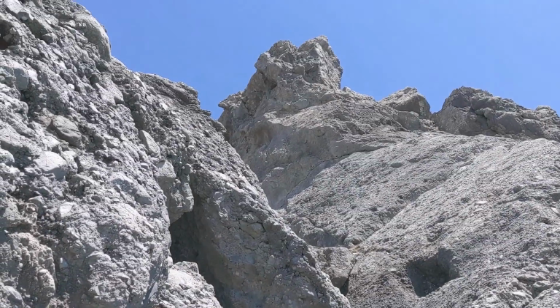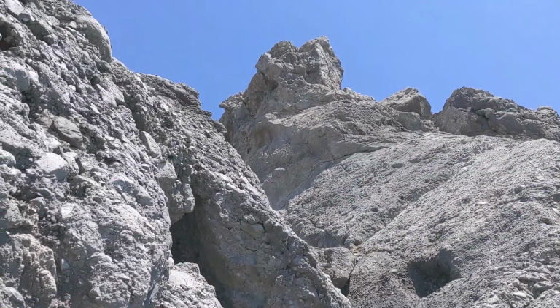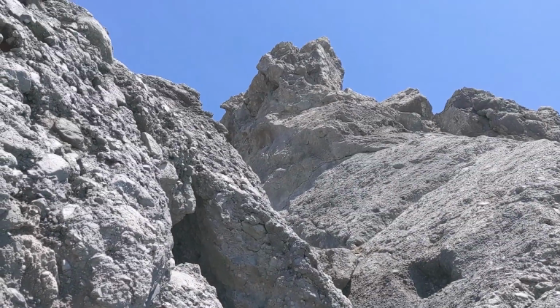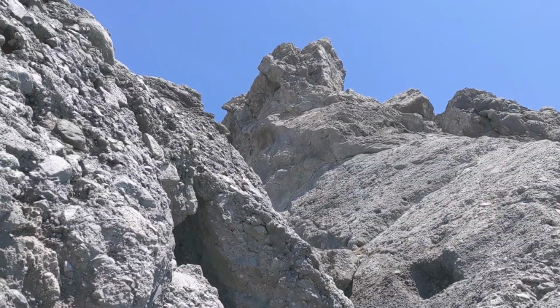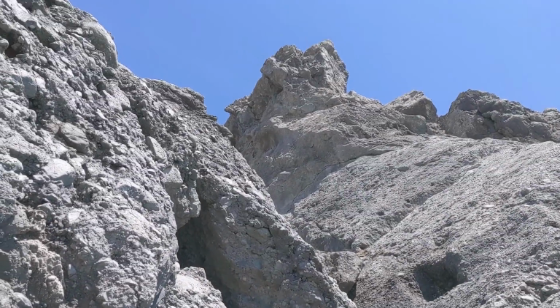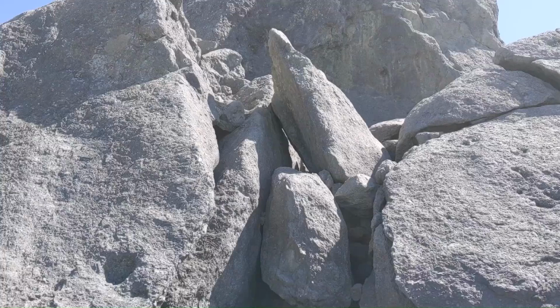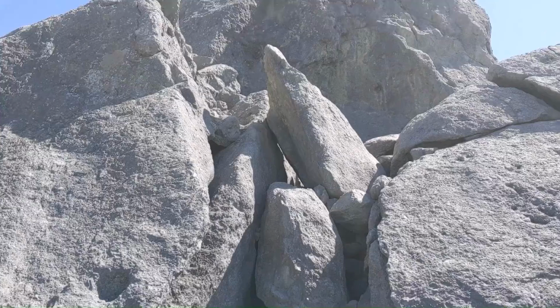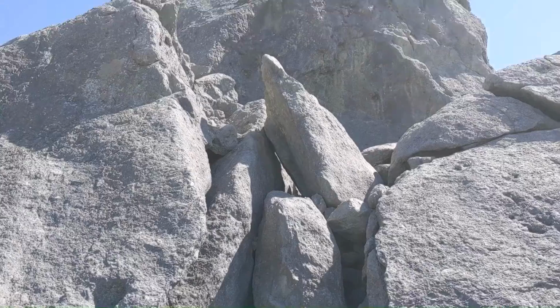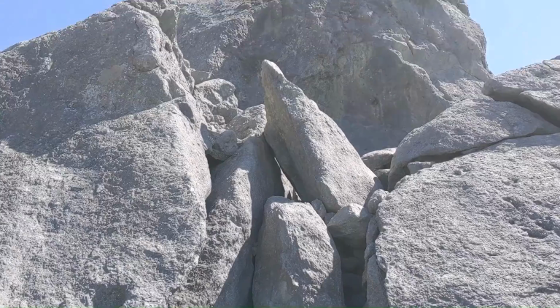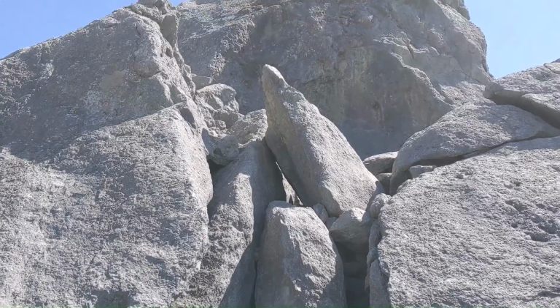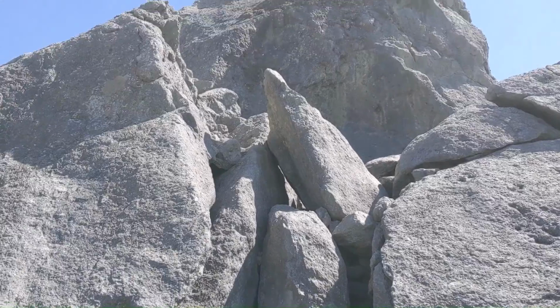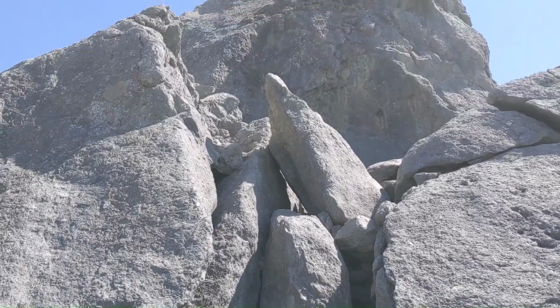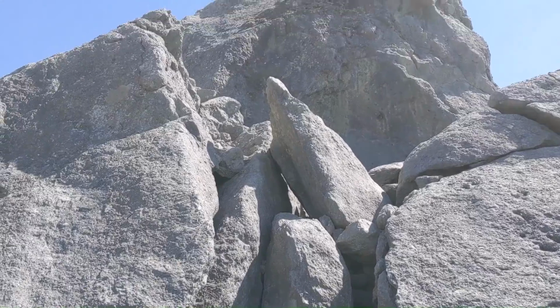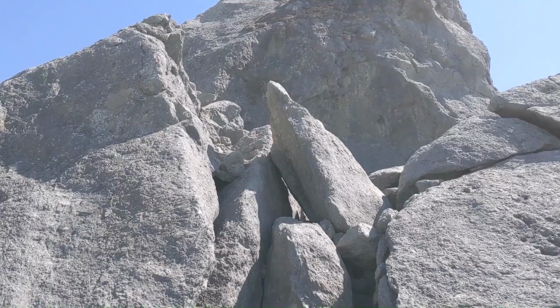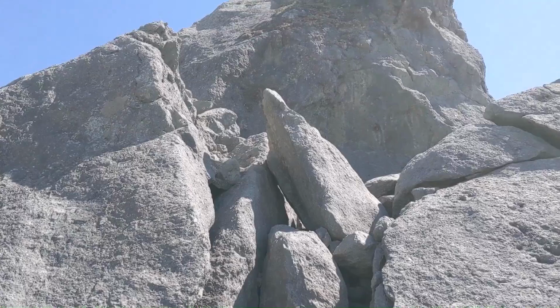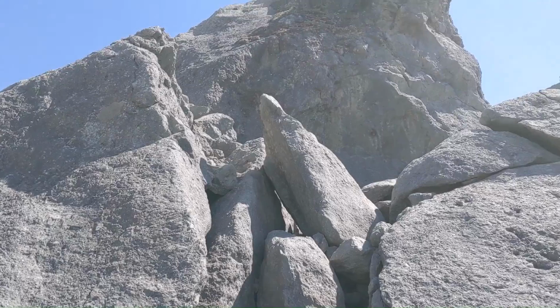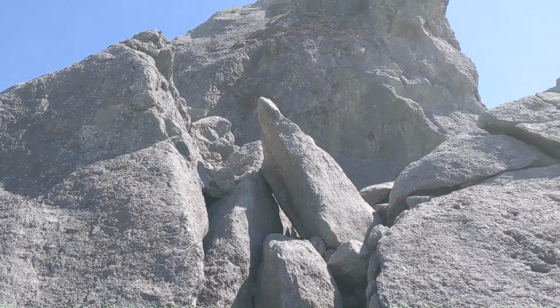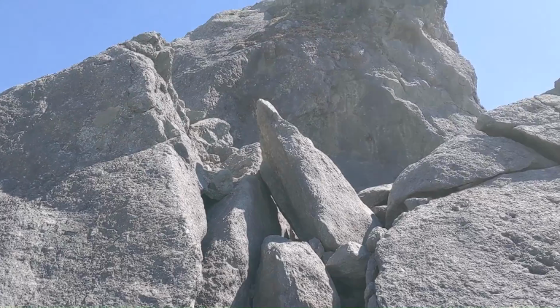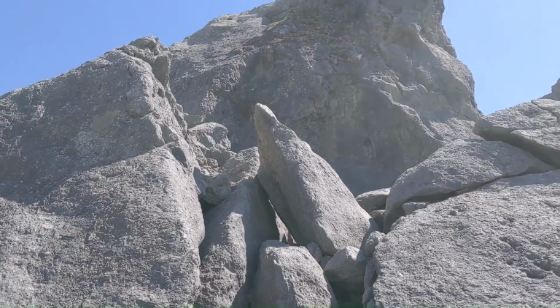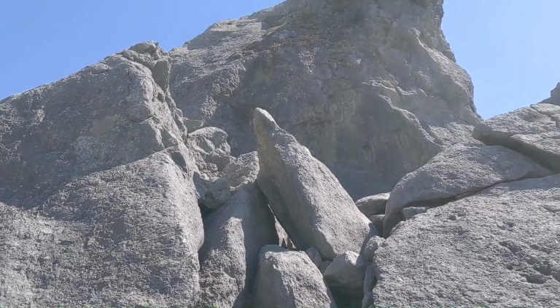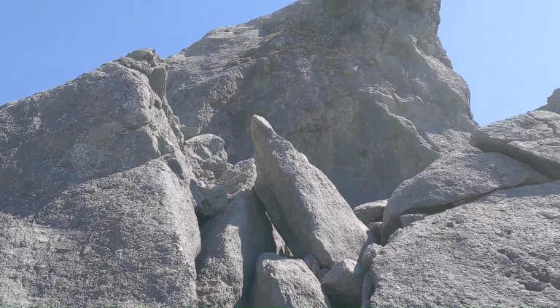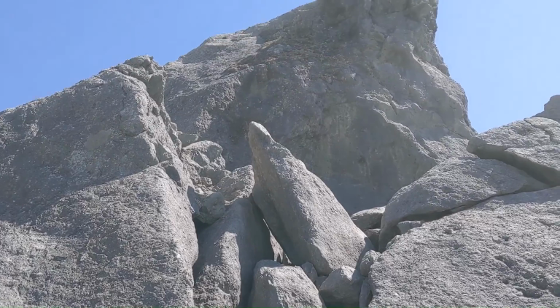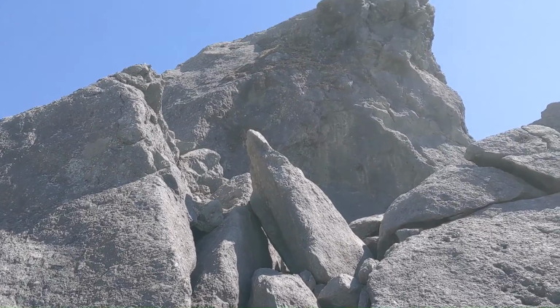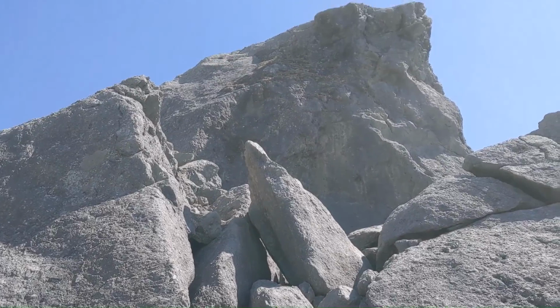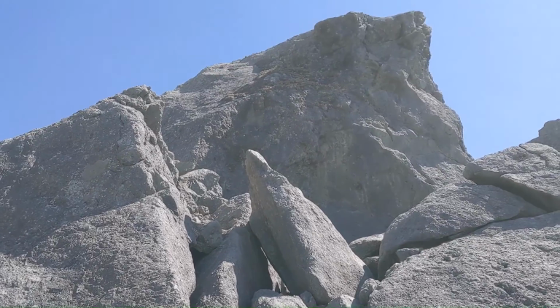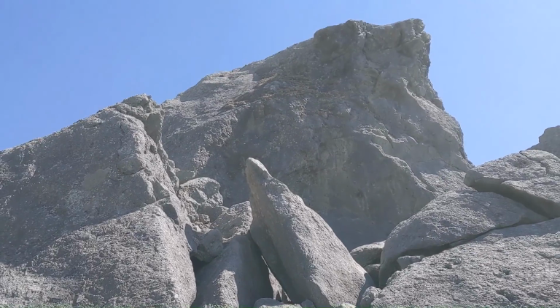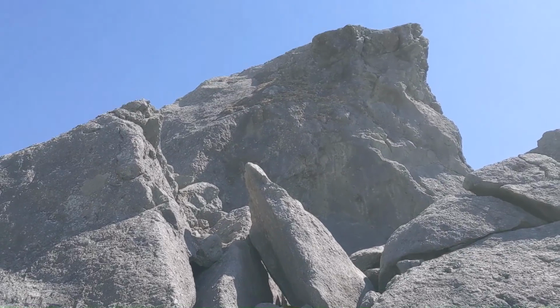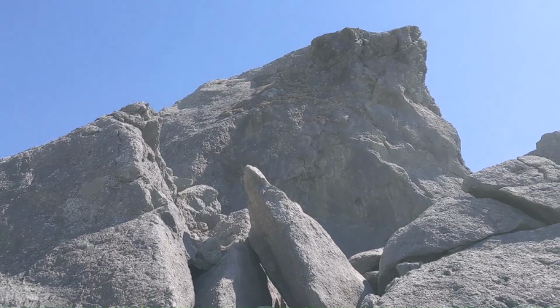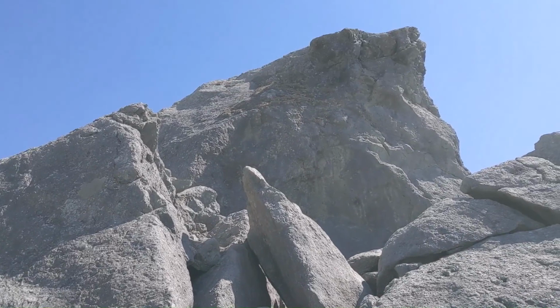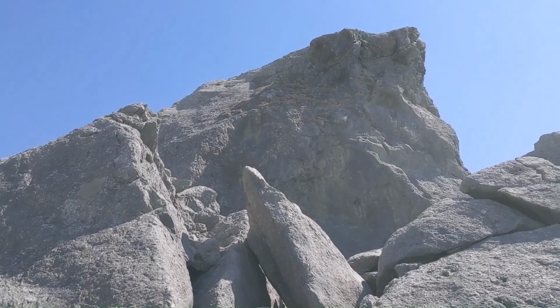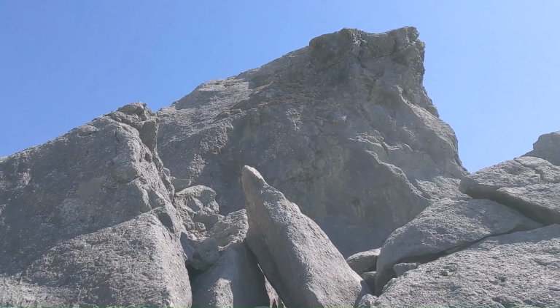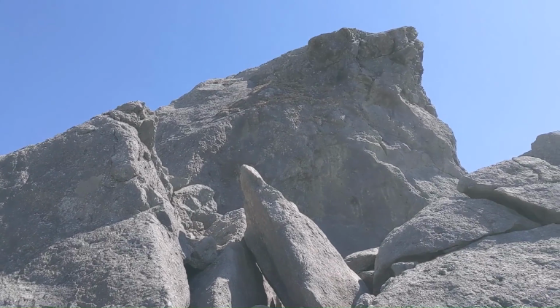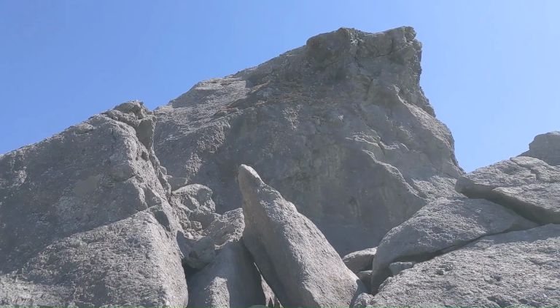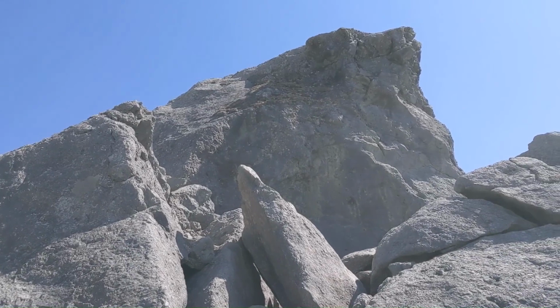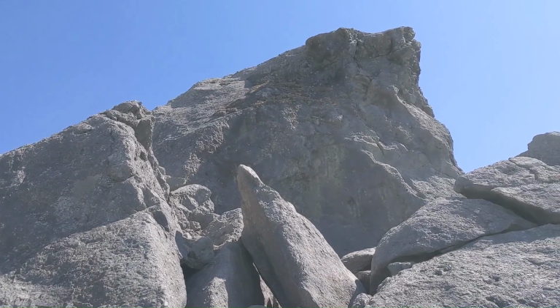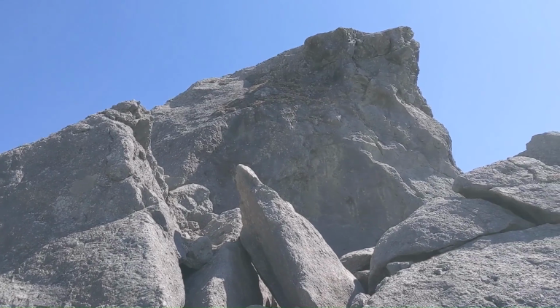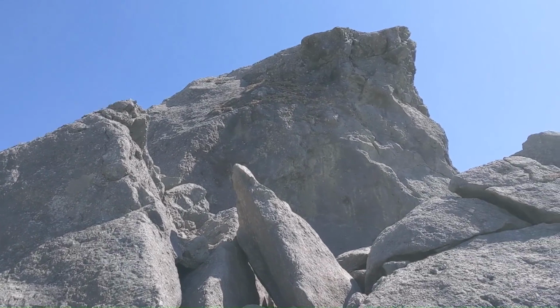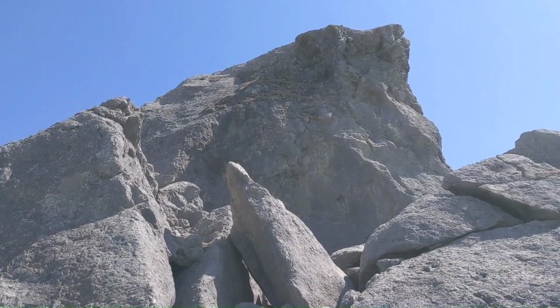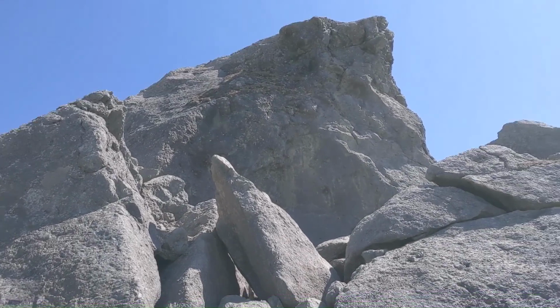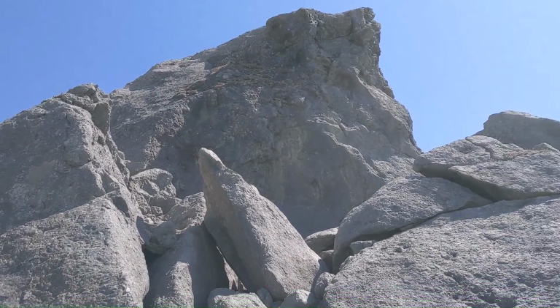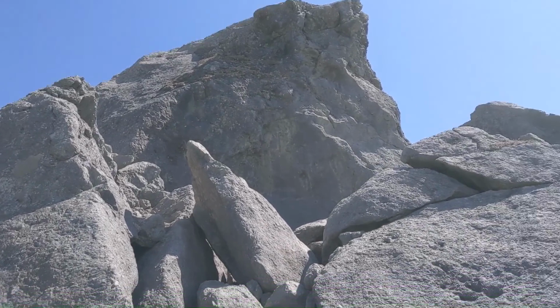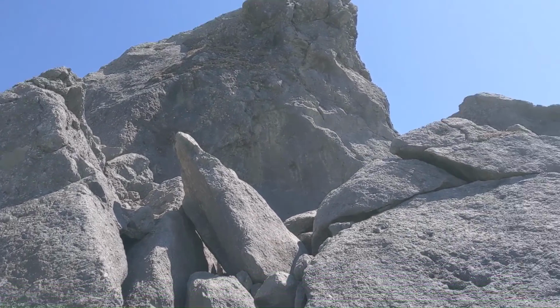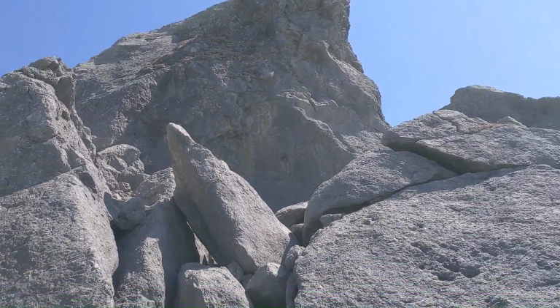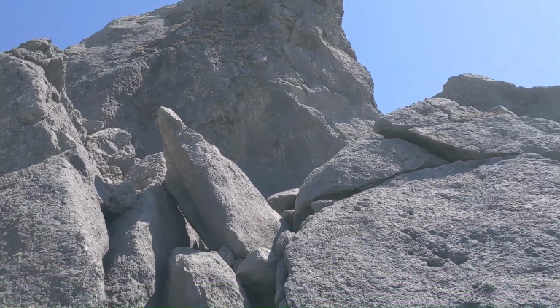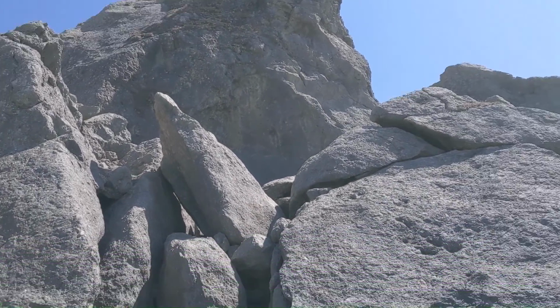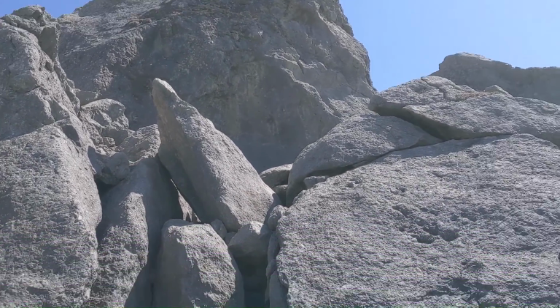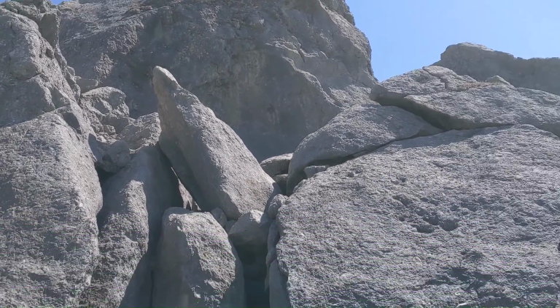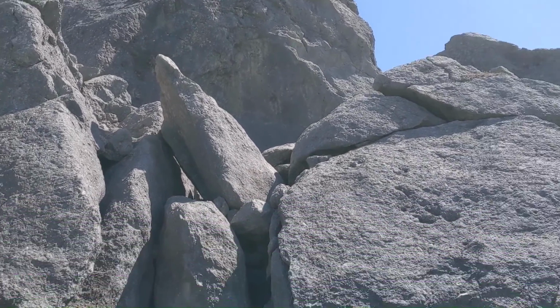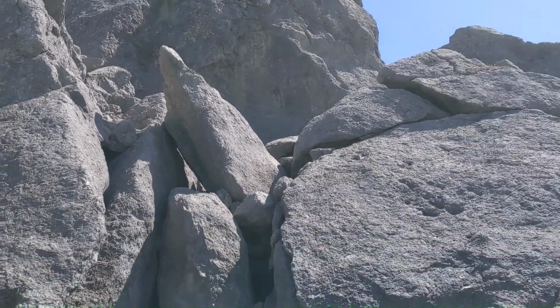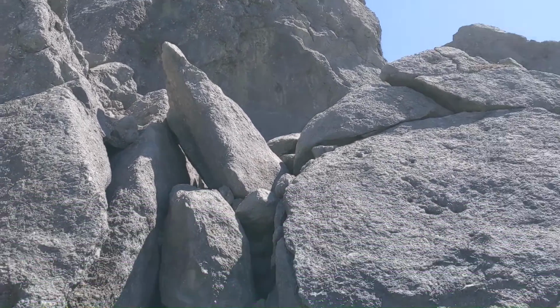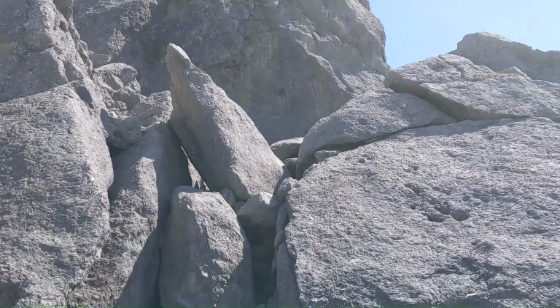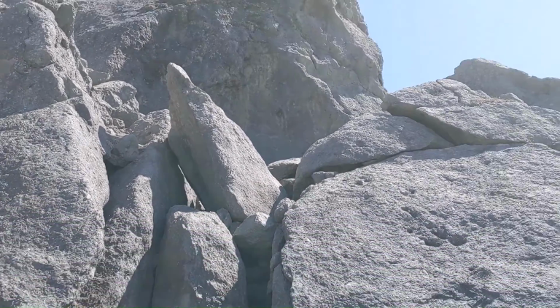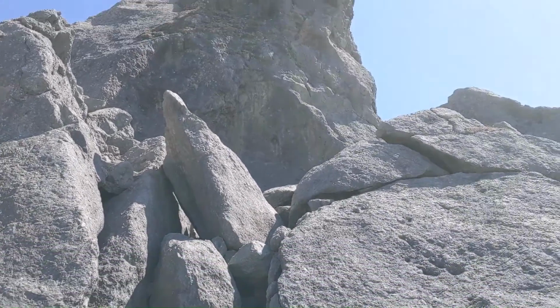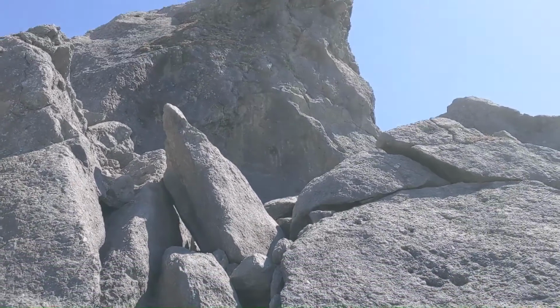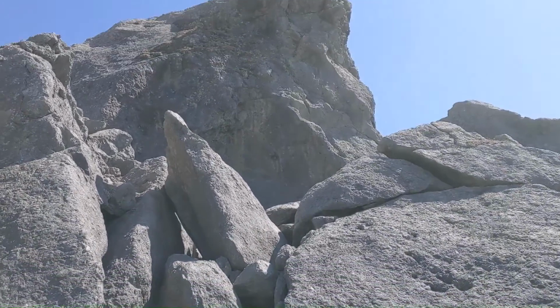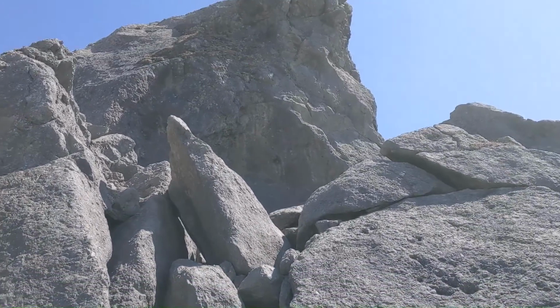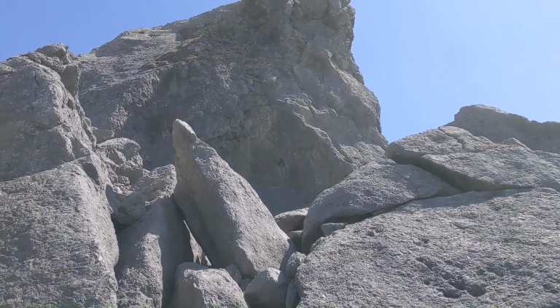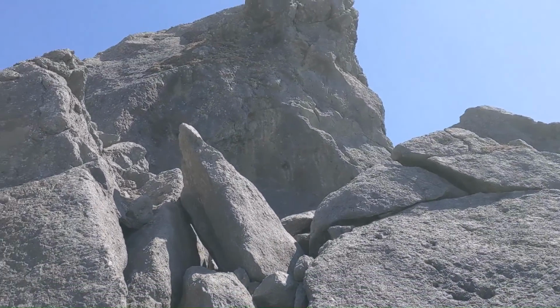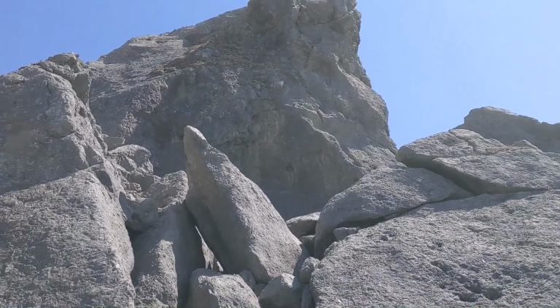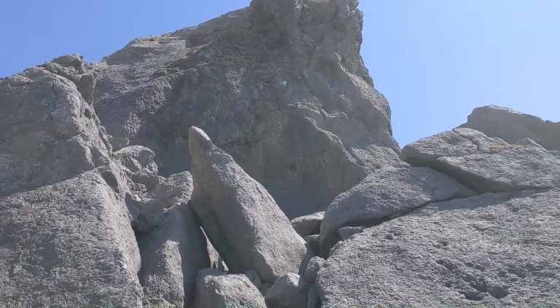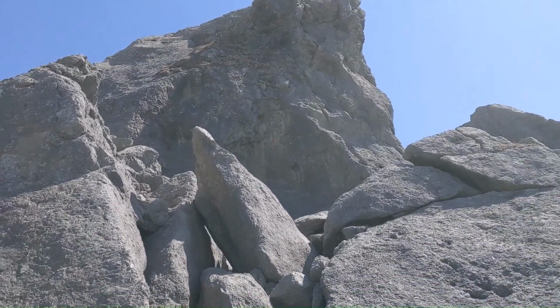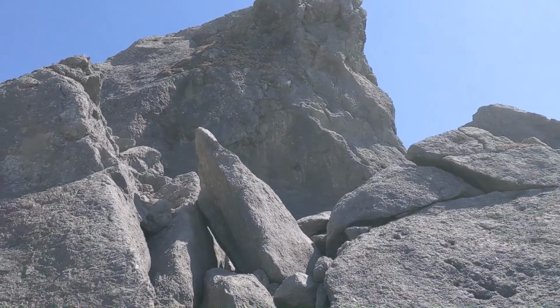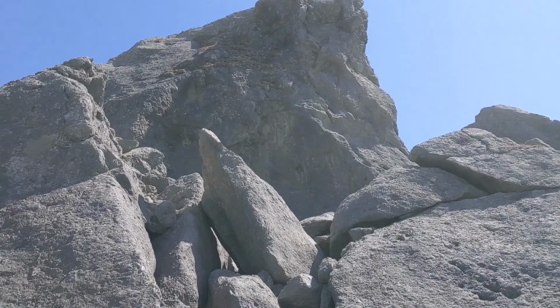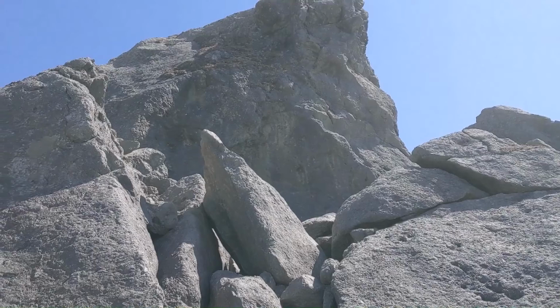The sign said this was Kissing Rock. Very impressive.